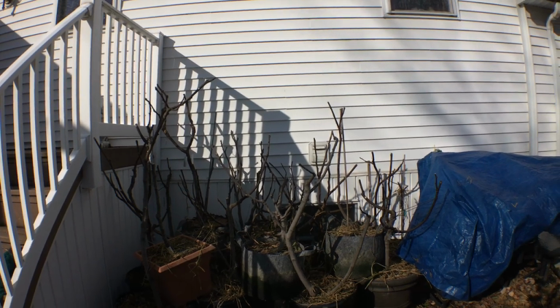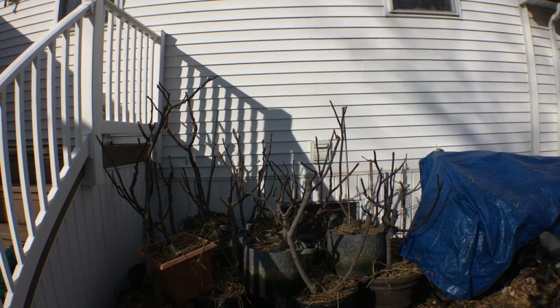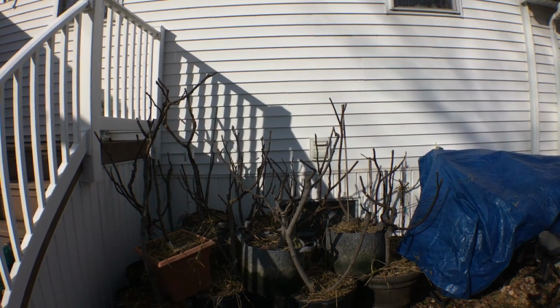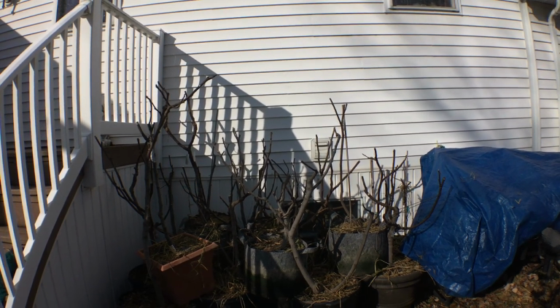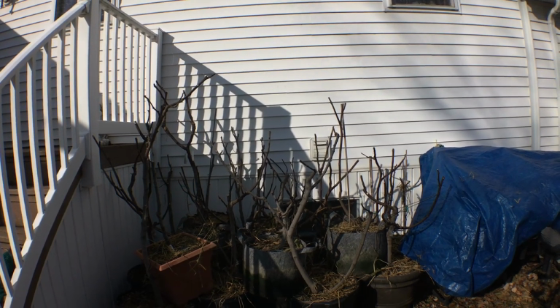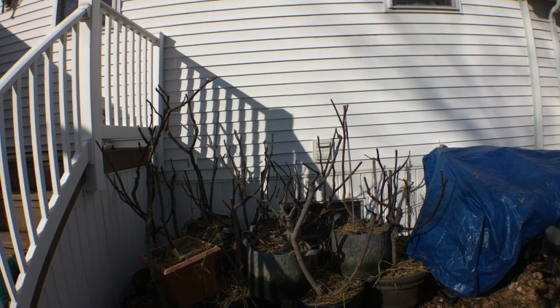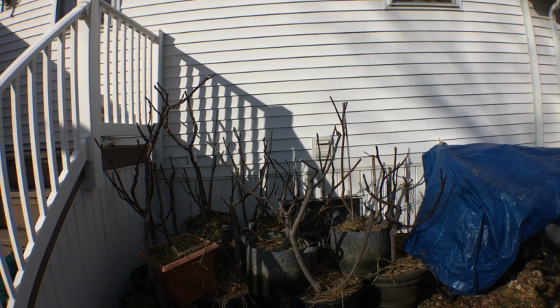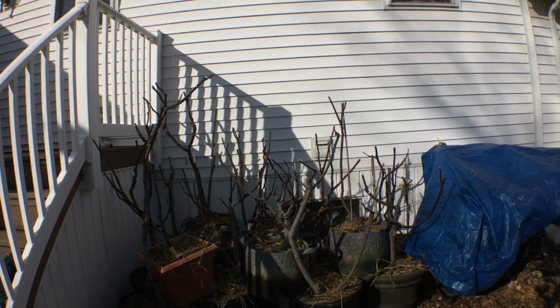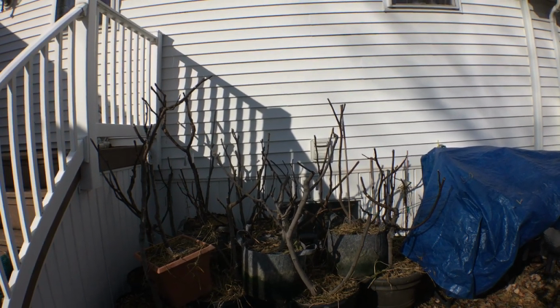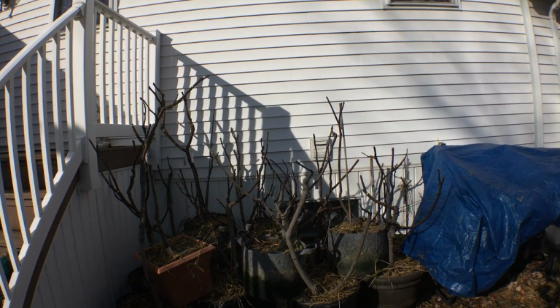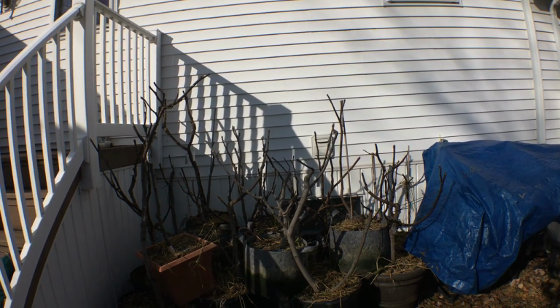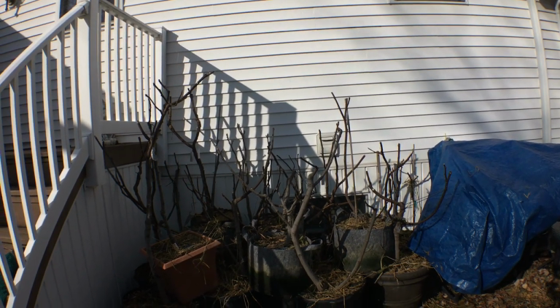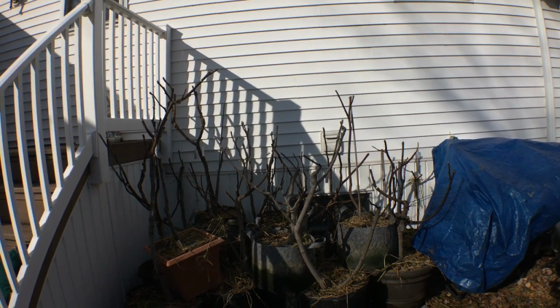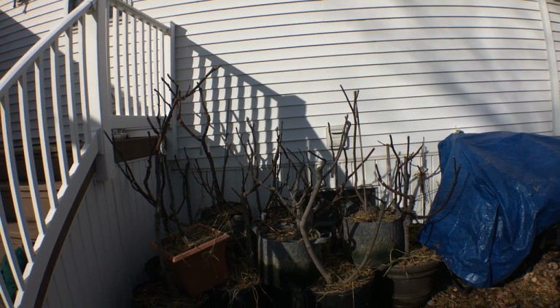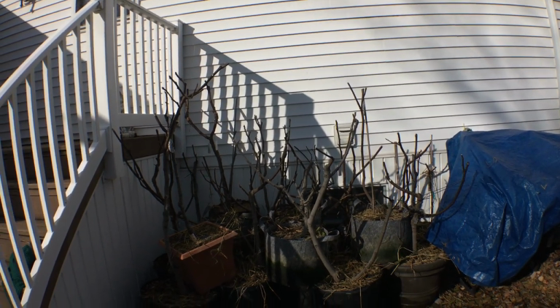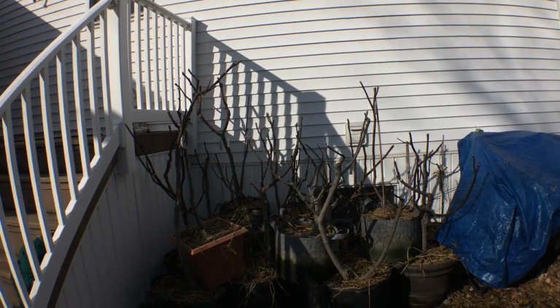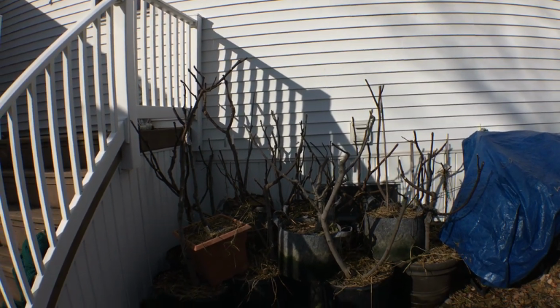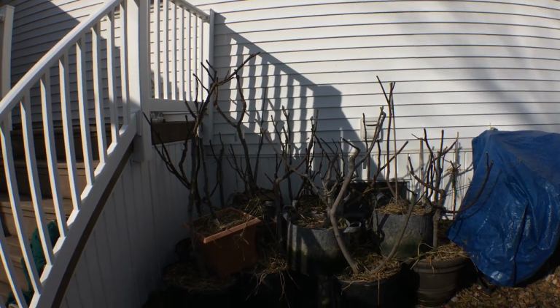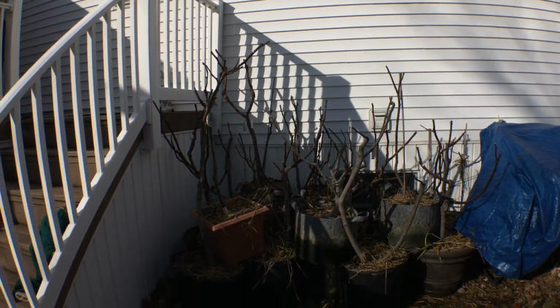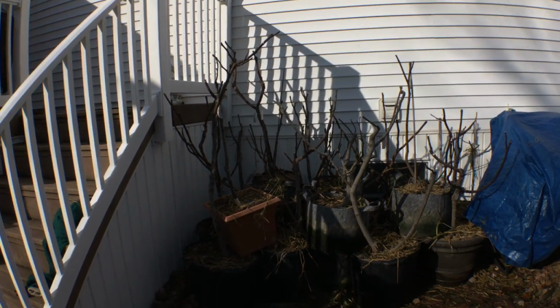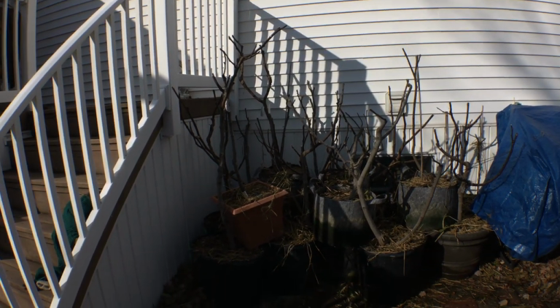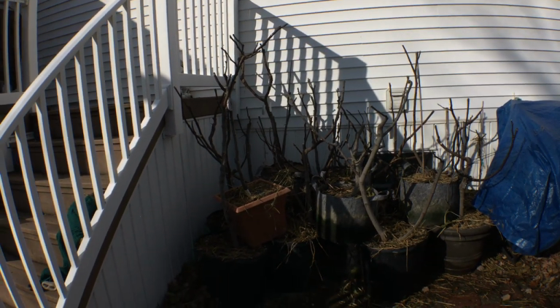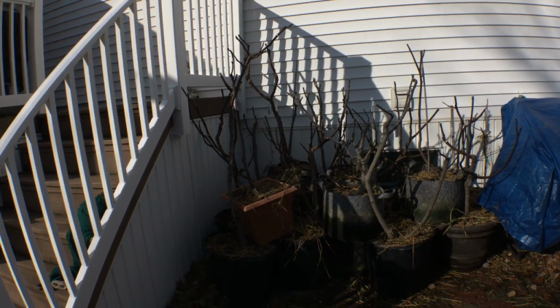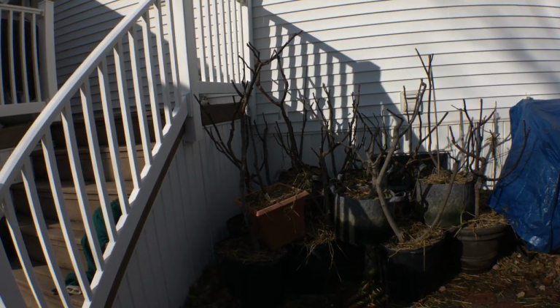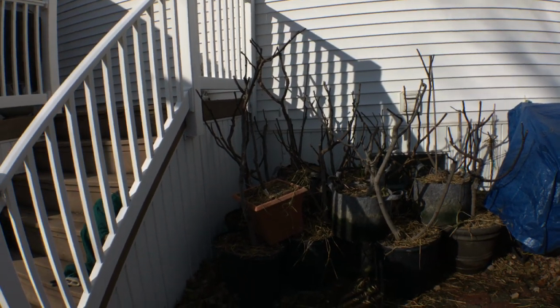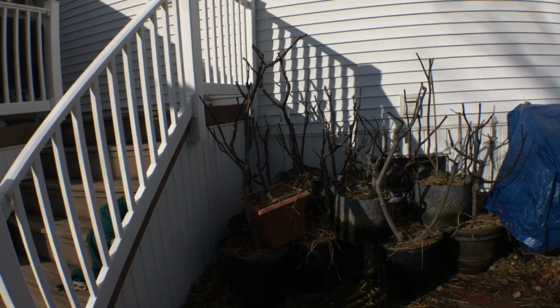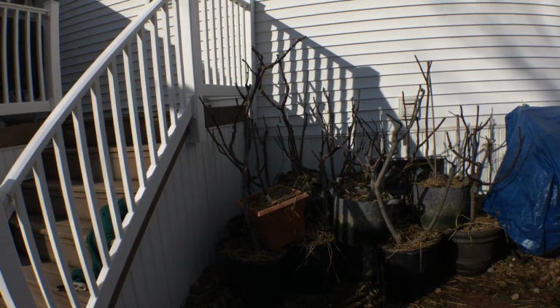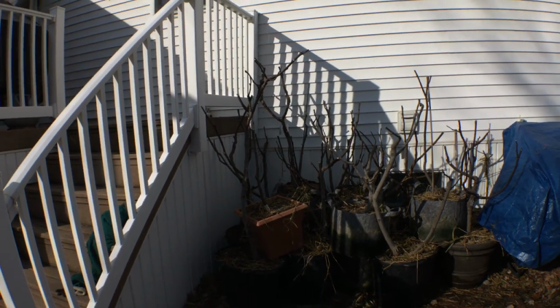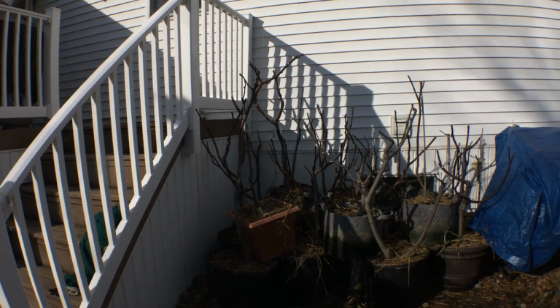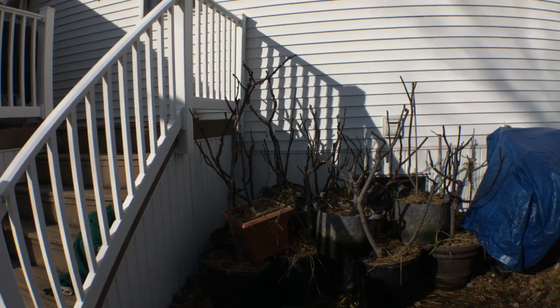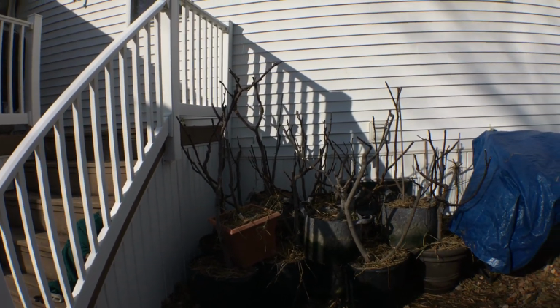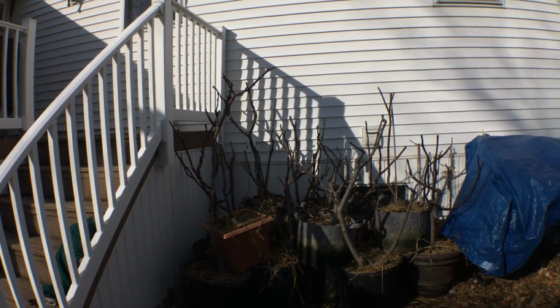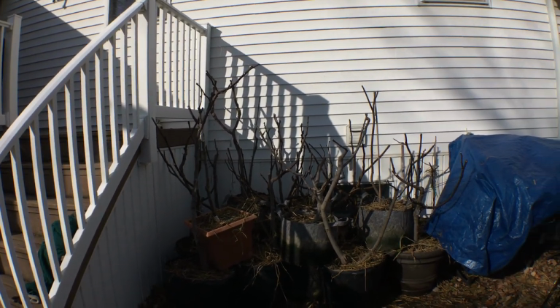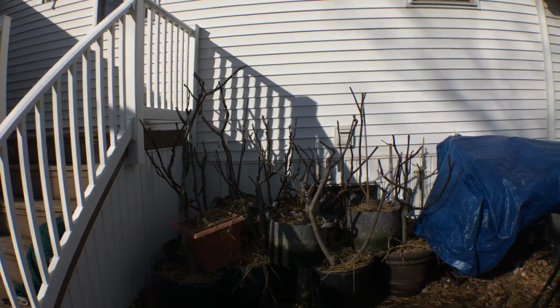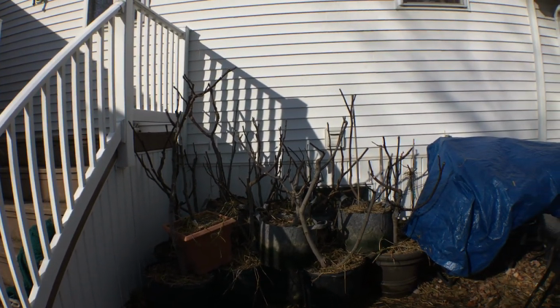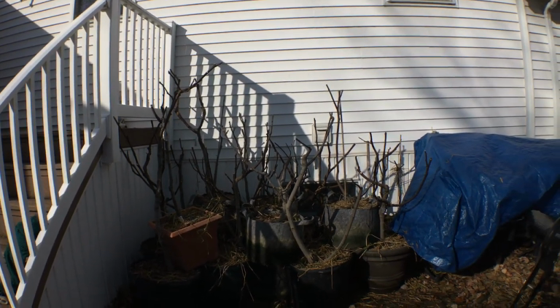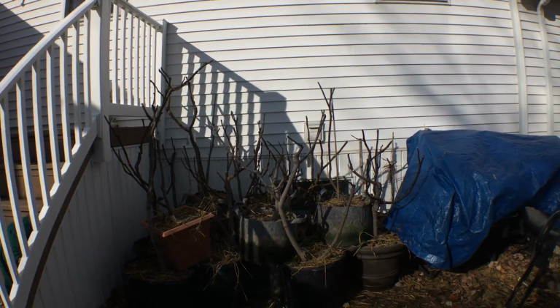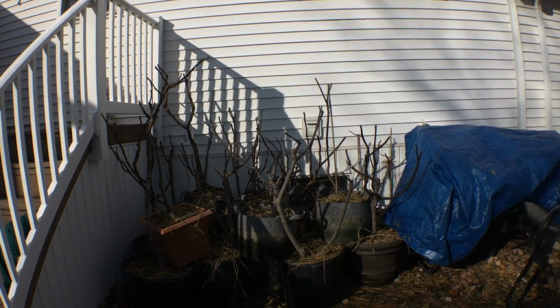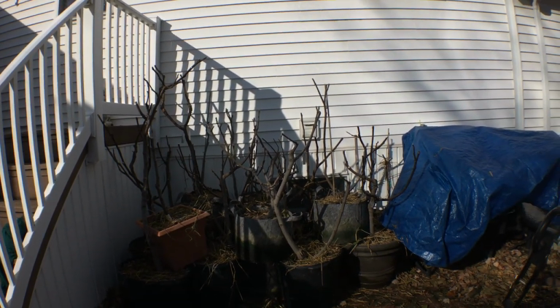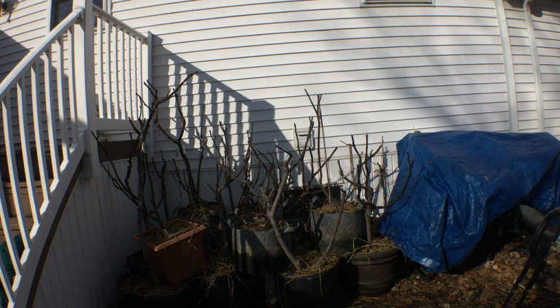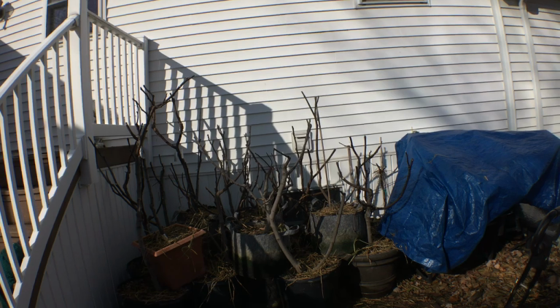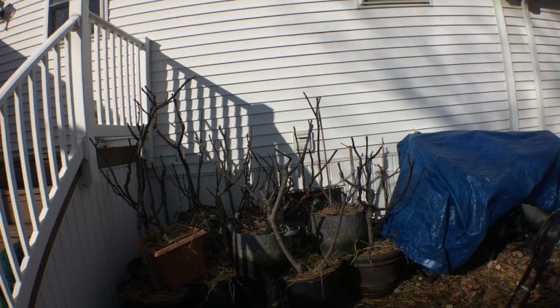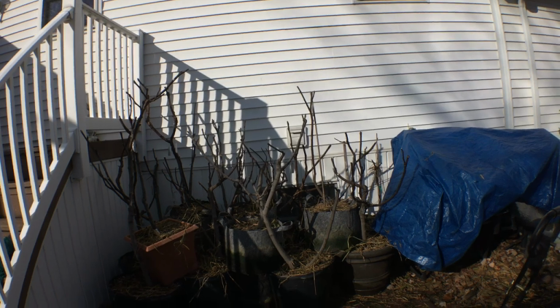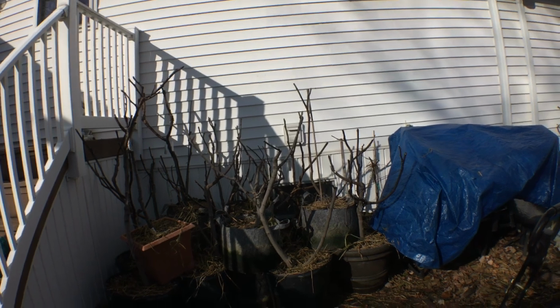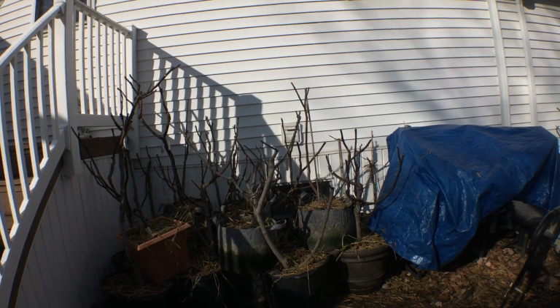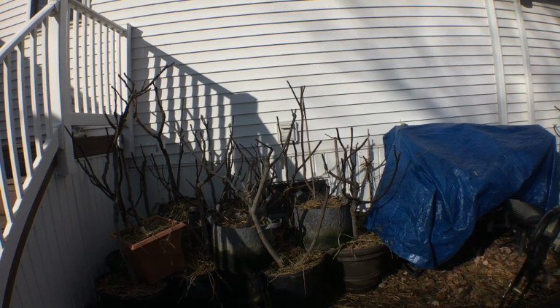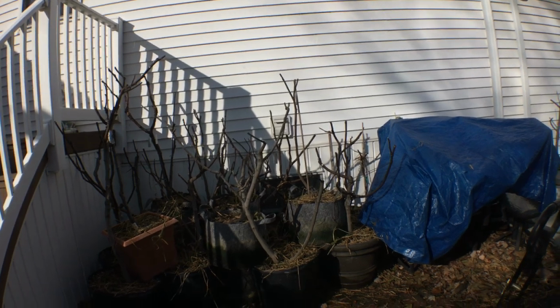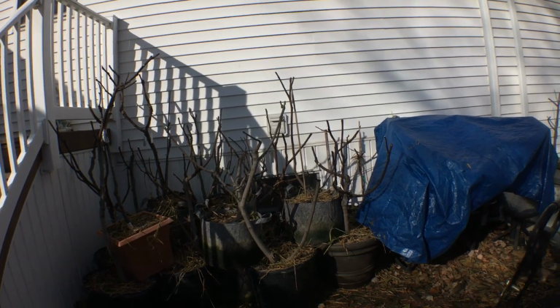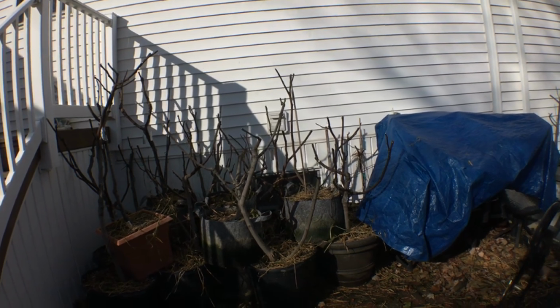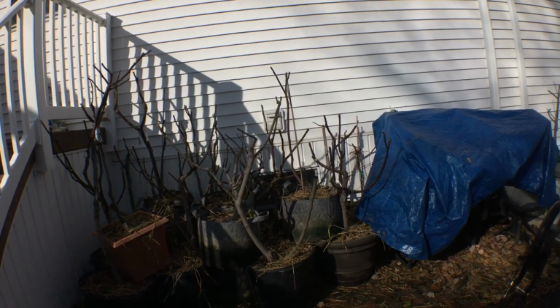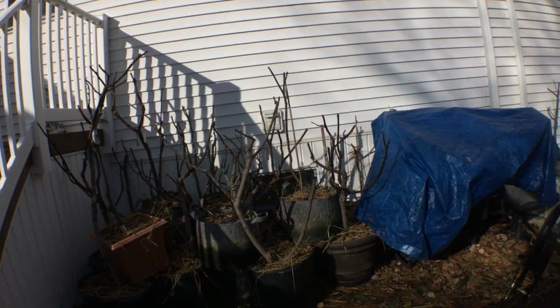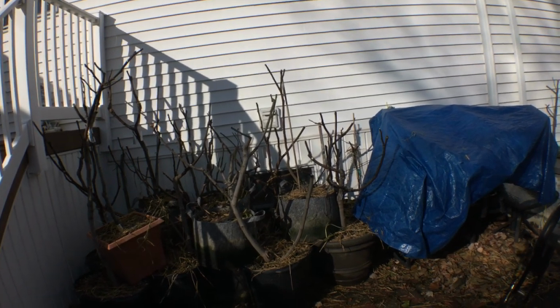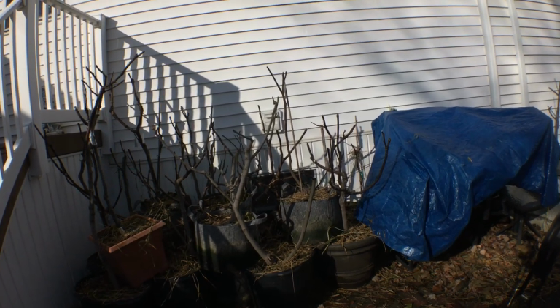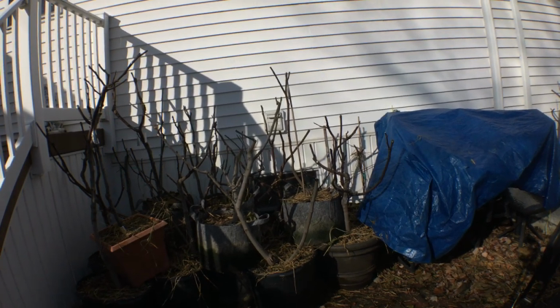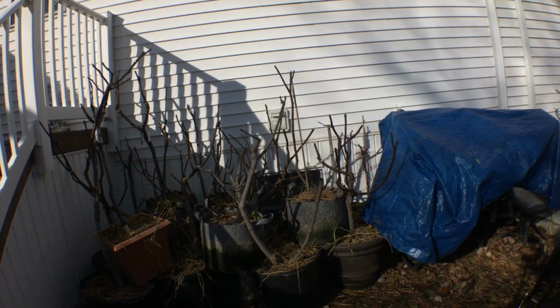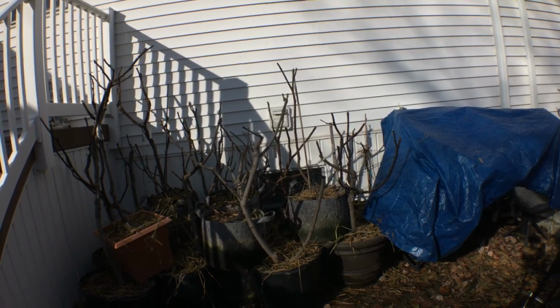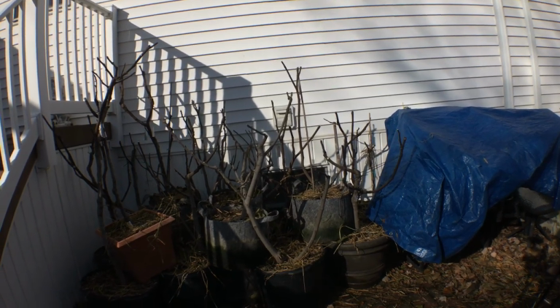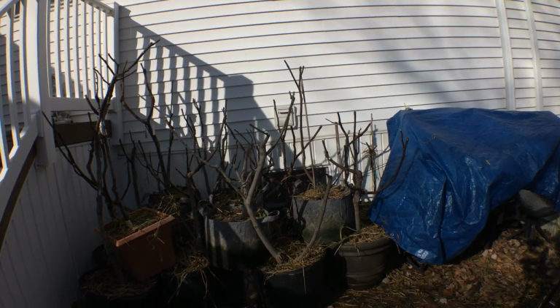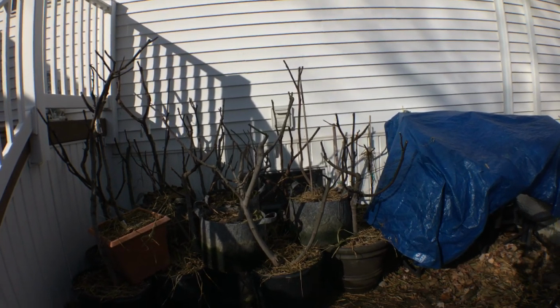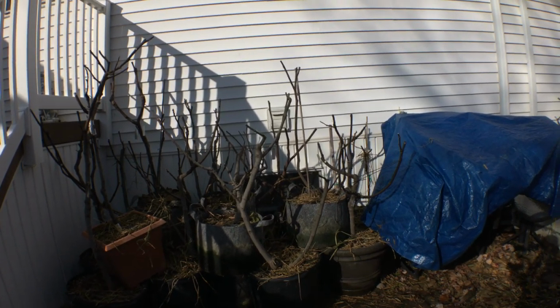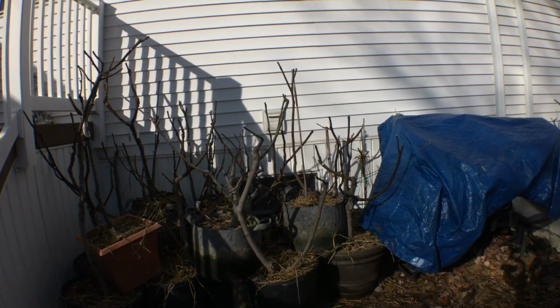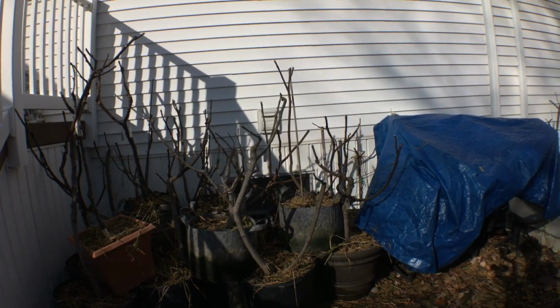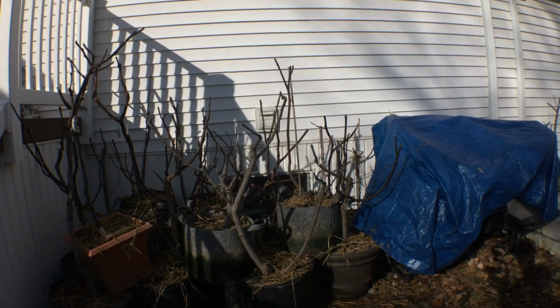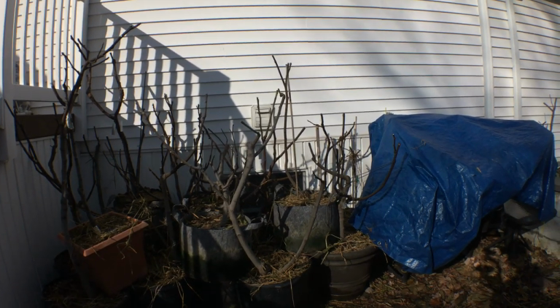Hi everyone, this is Ross and in today's video I'm going to show you guys how I am storing my fig trees away for the winter time.